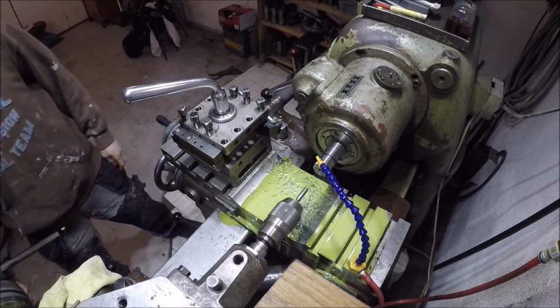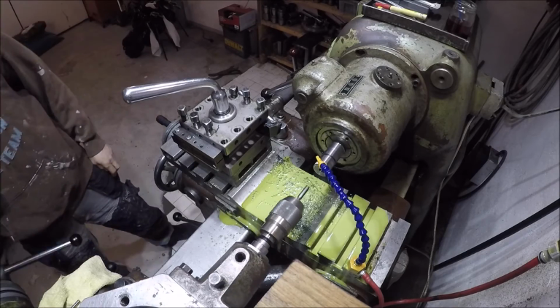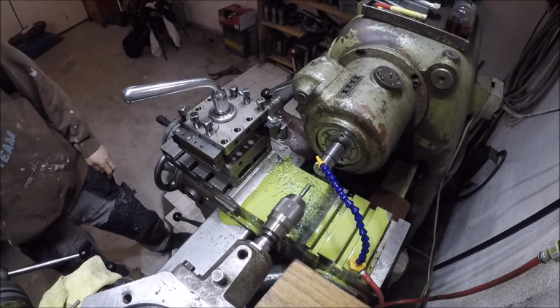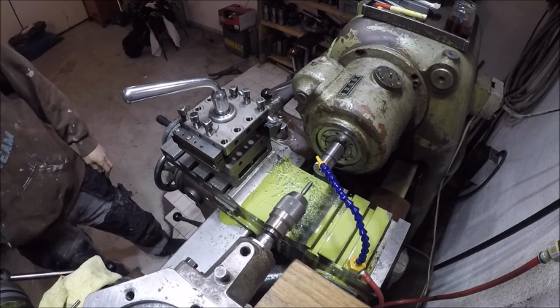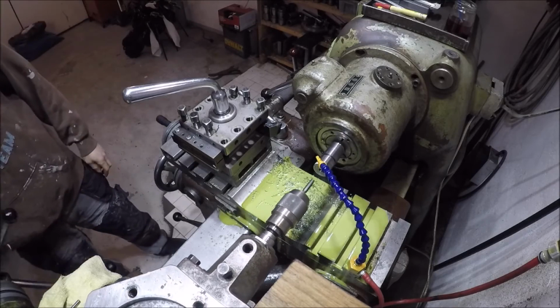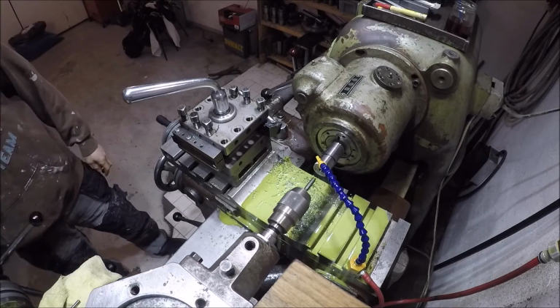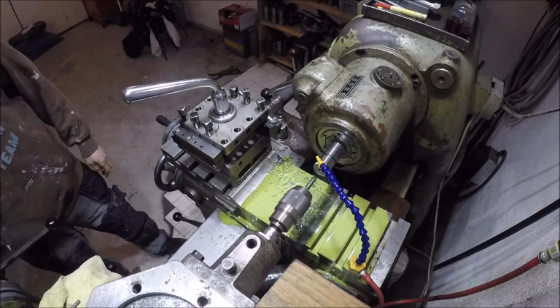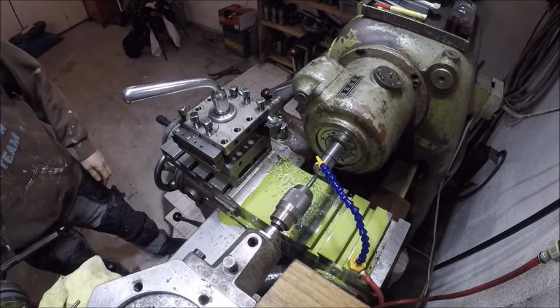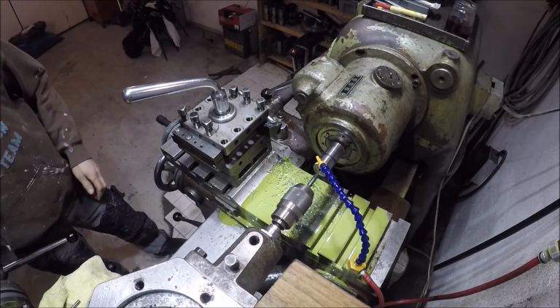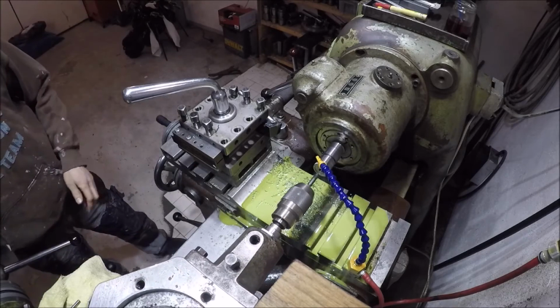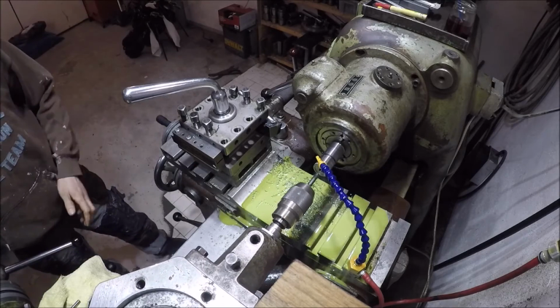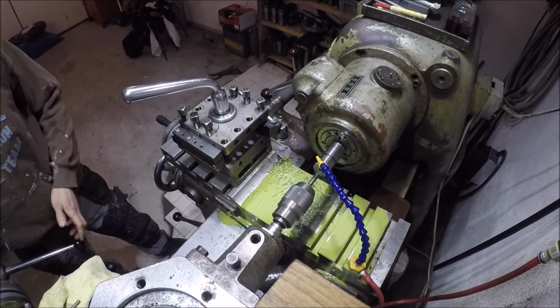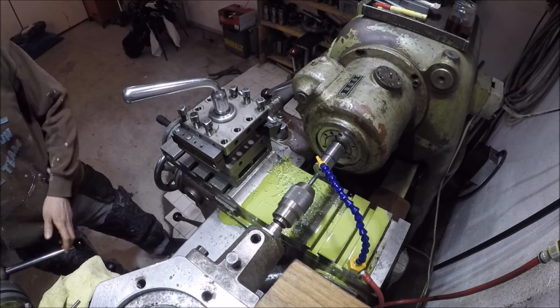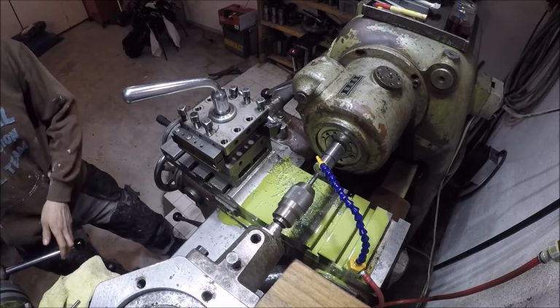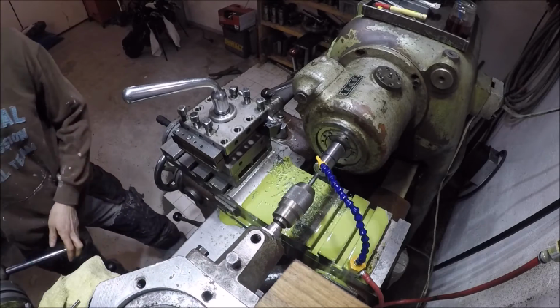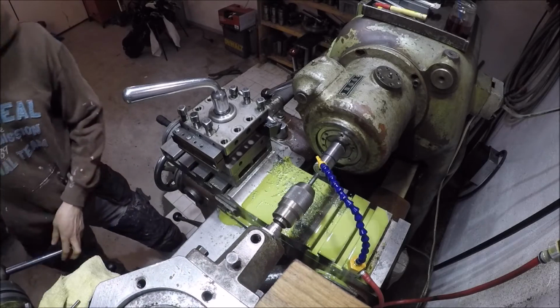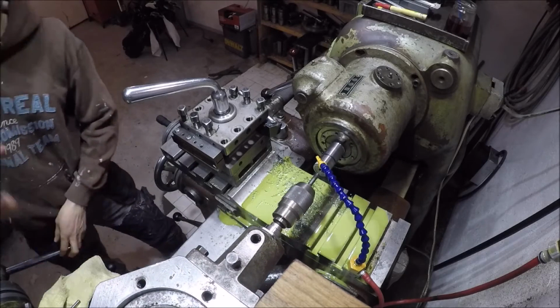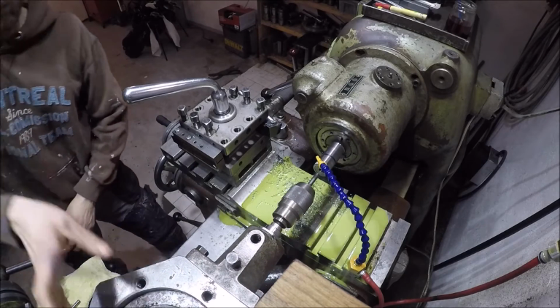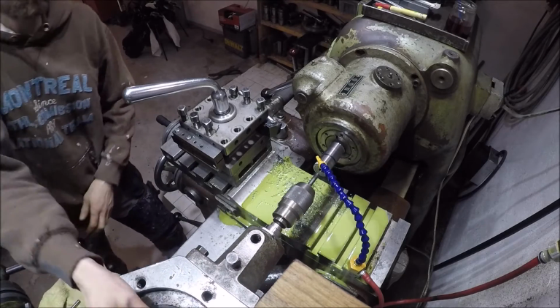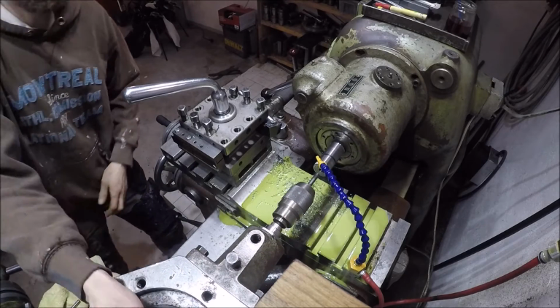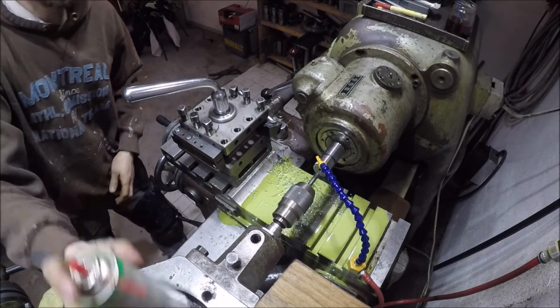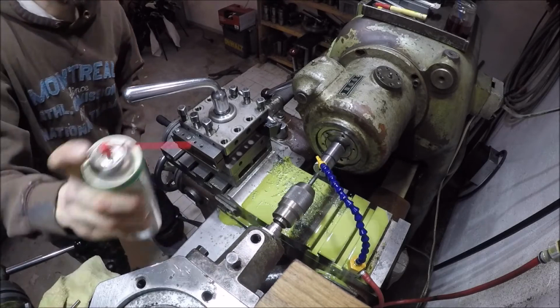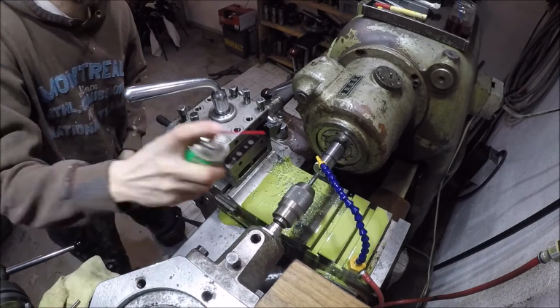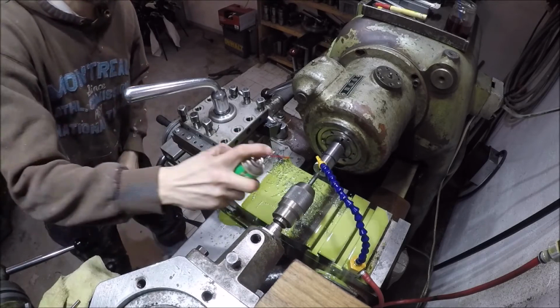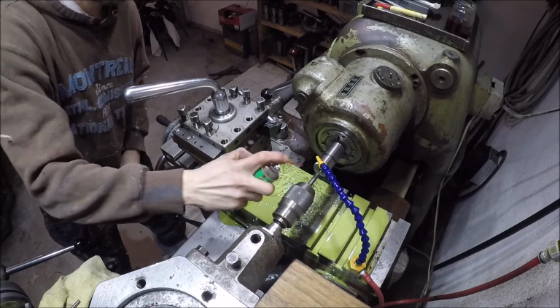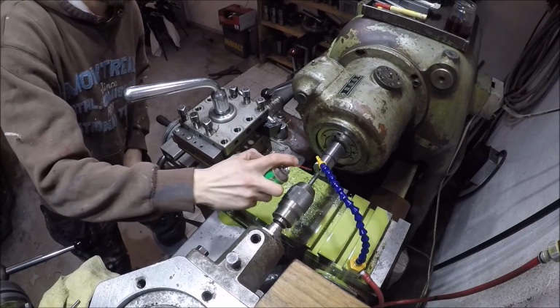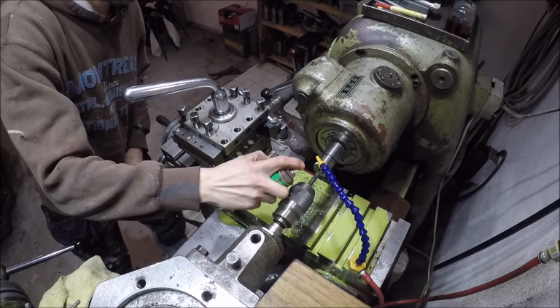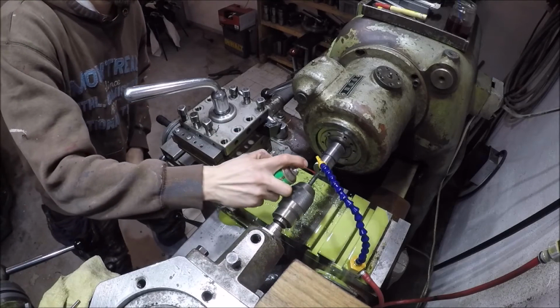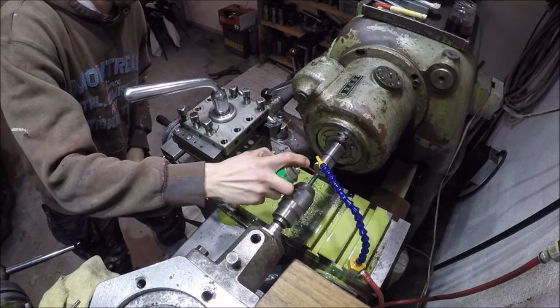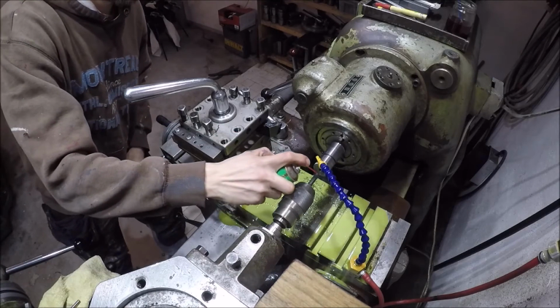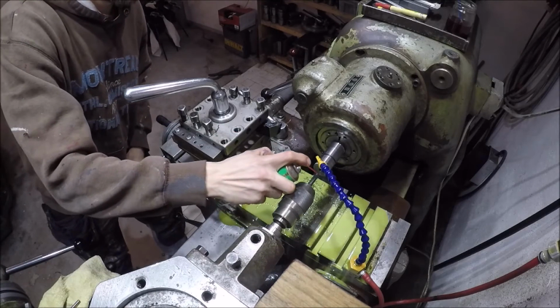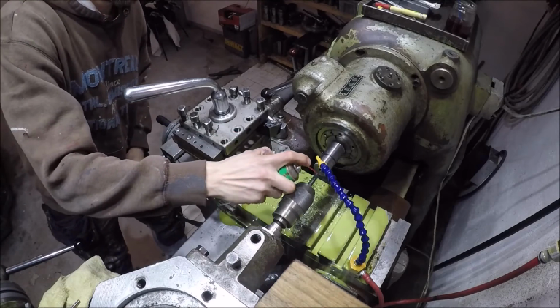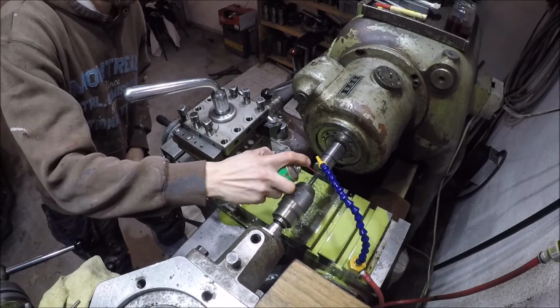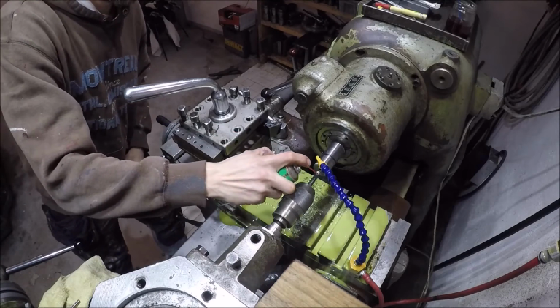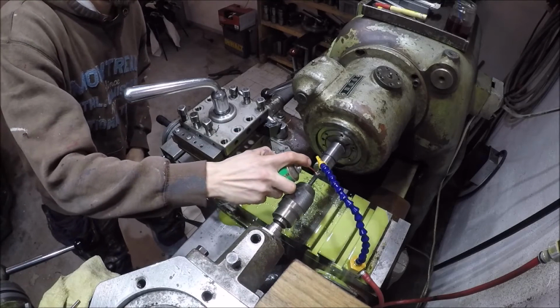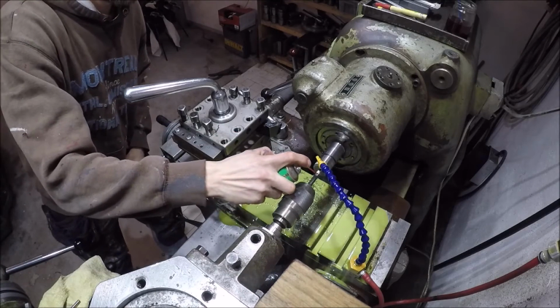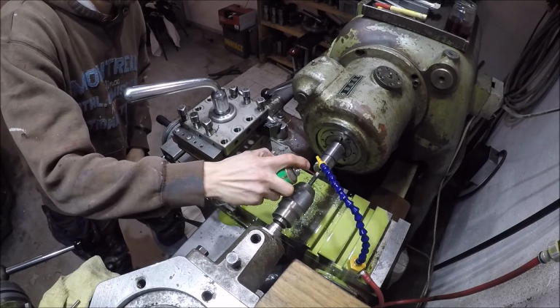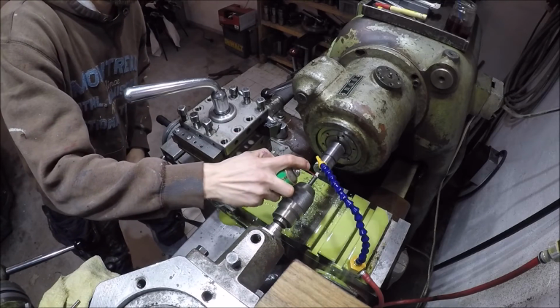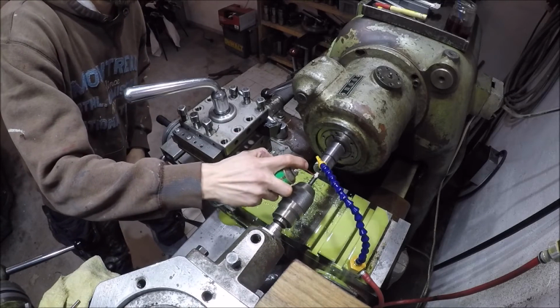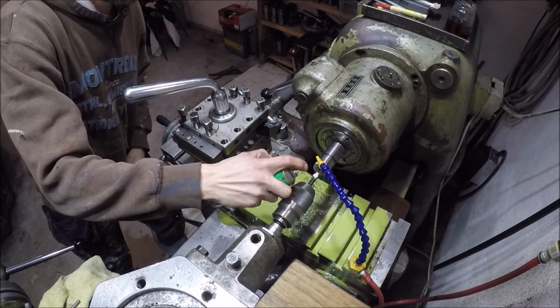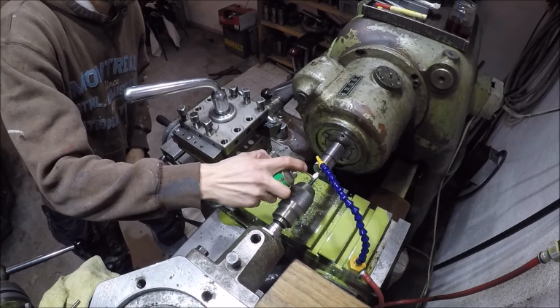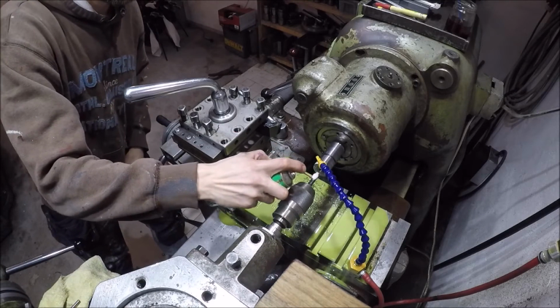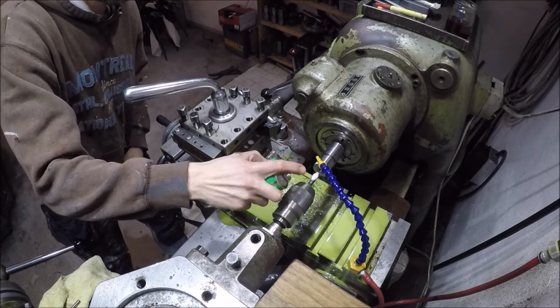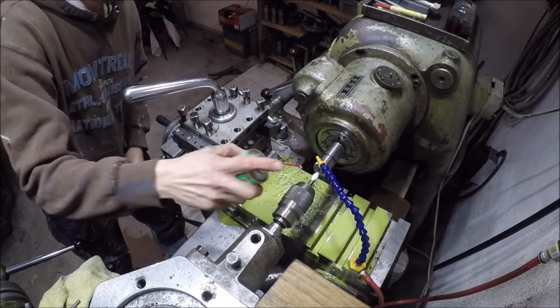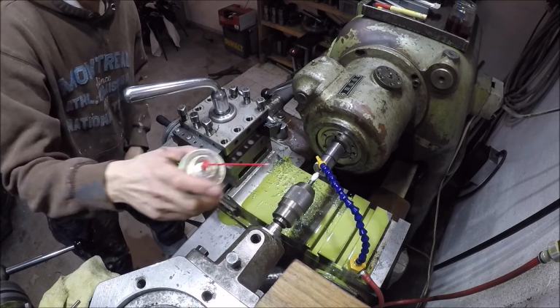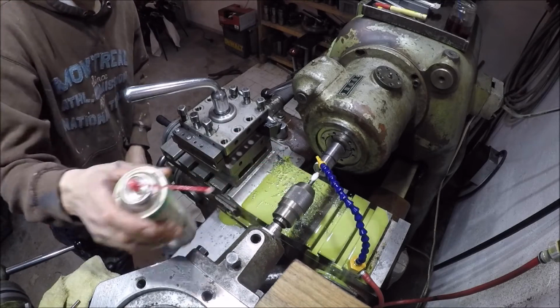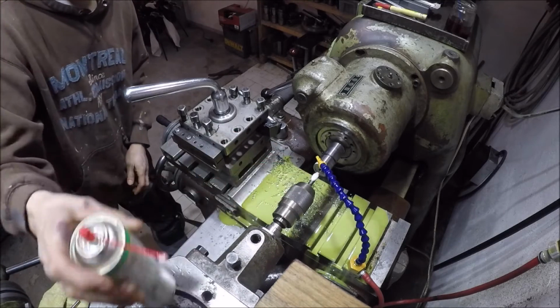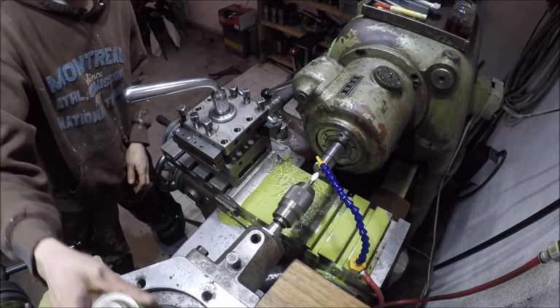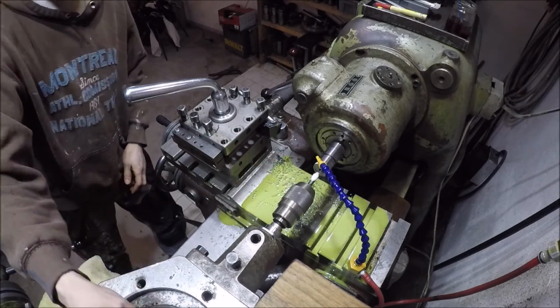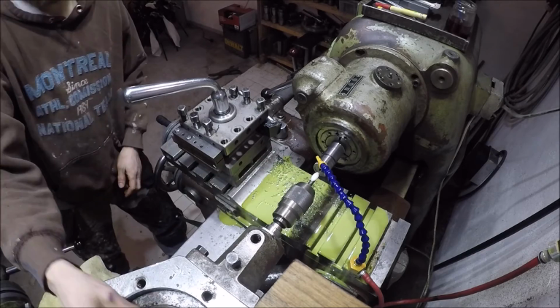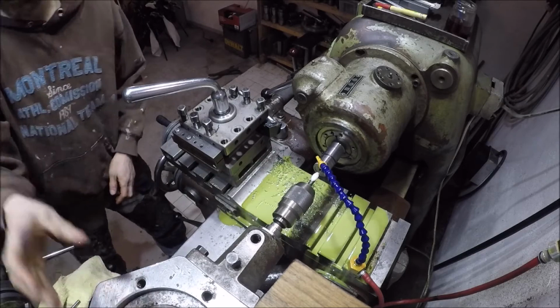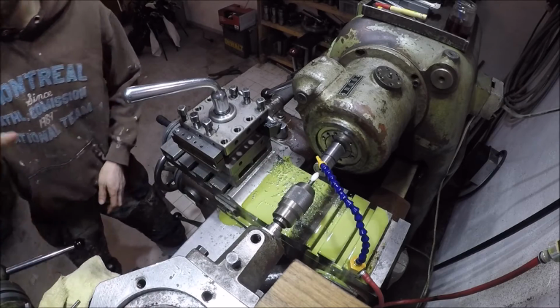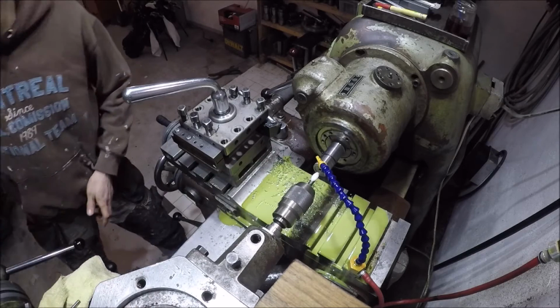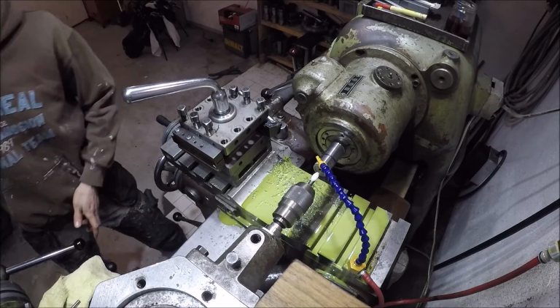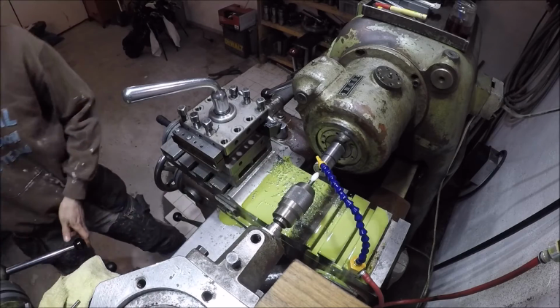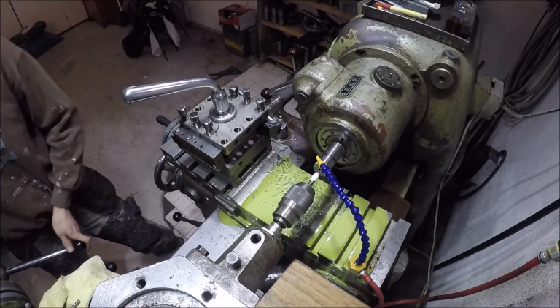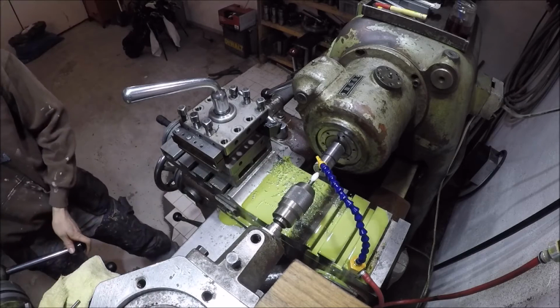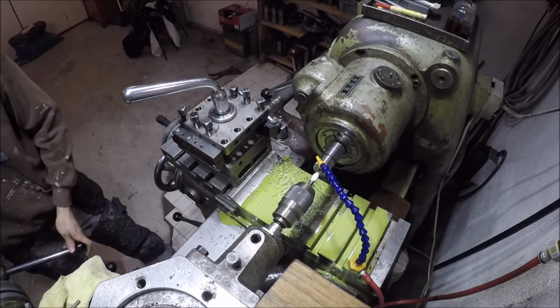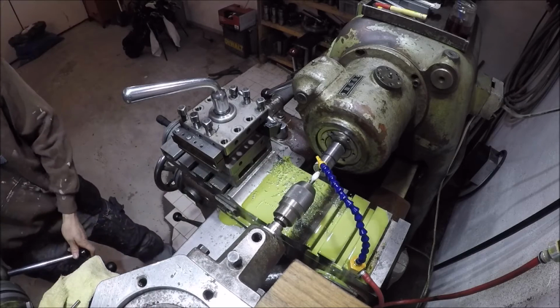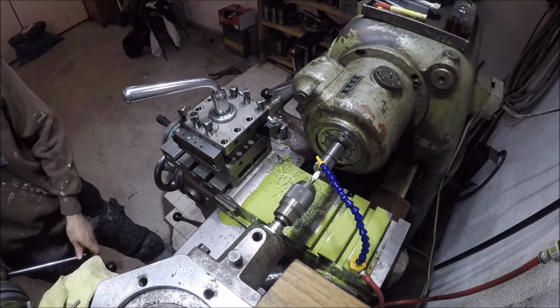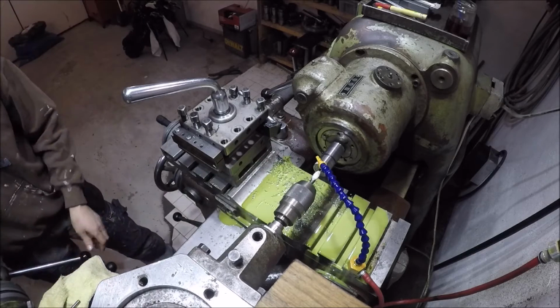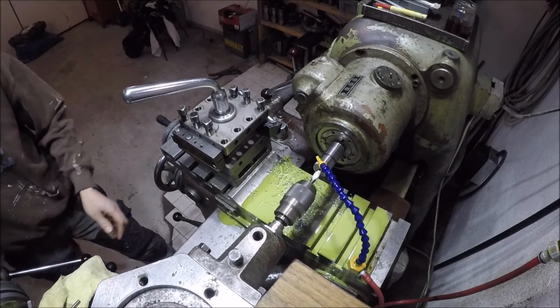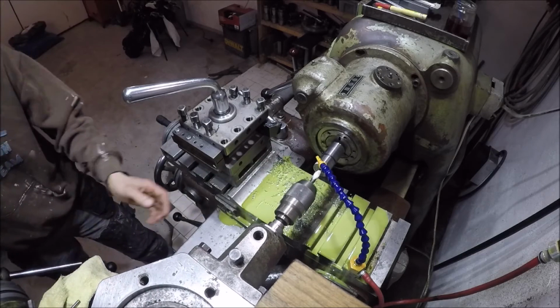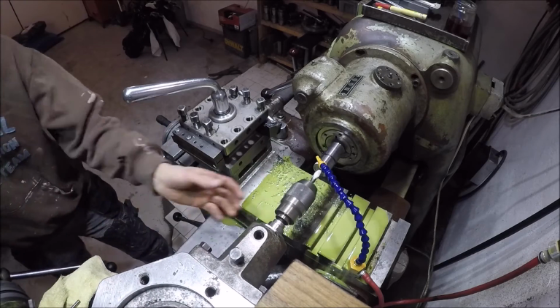I get the tap started by putting it in the drill chuck, and then I continue tapping by hand.